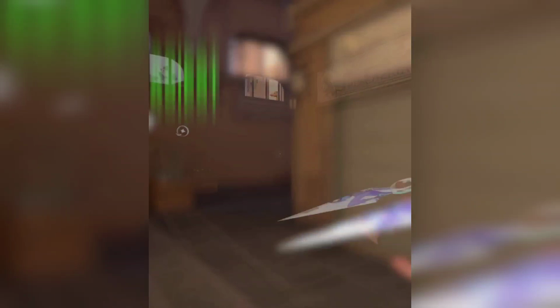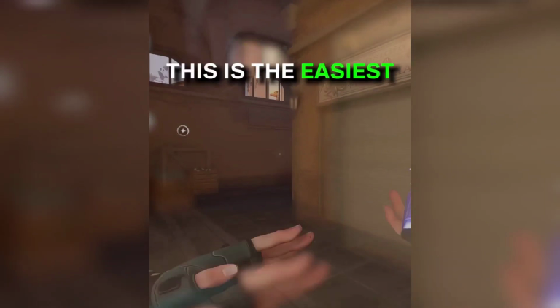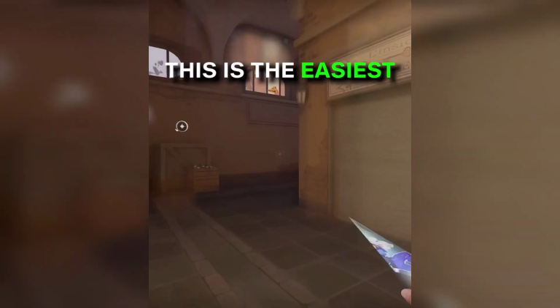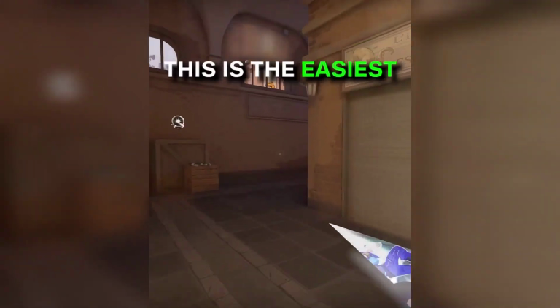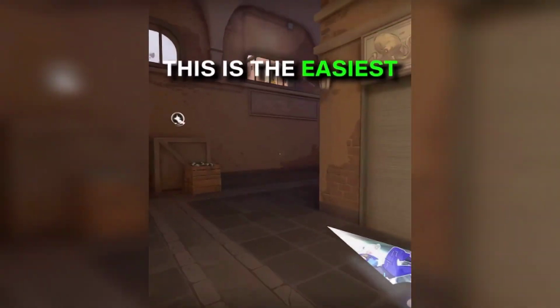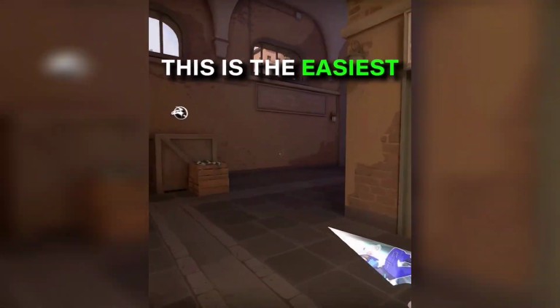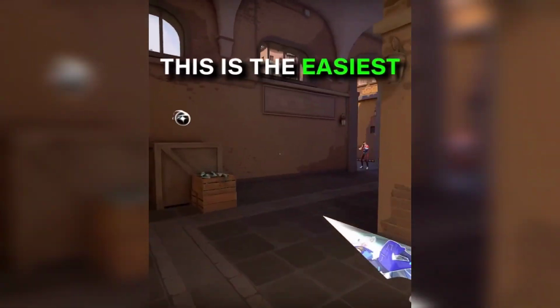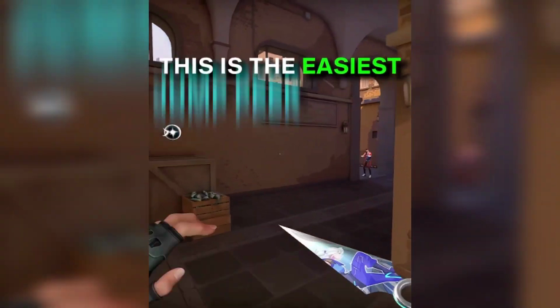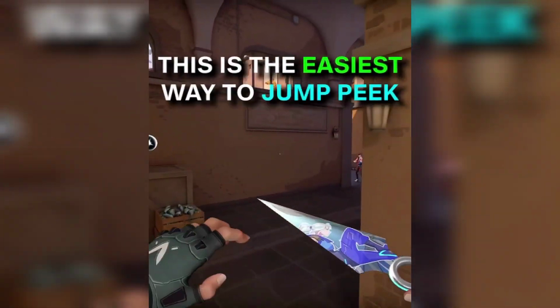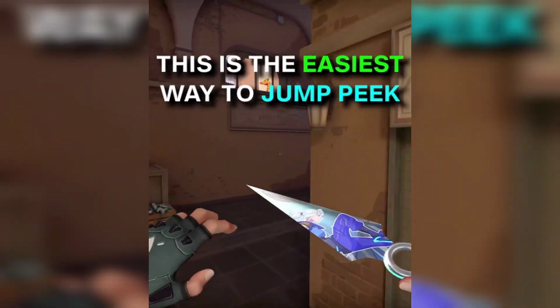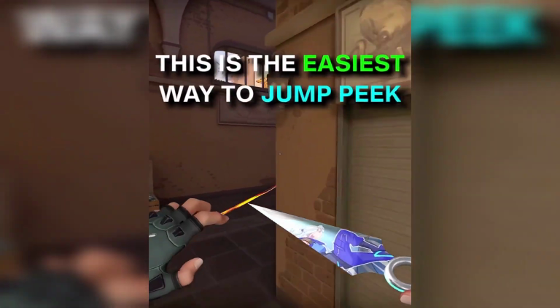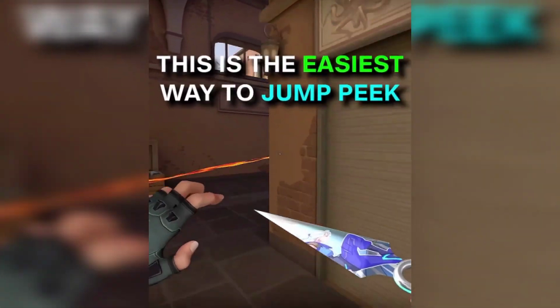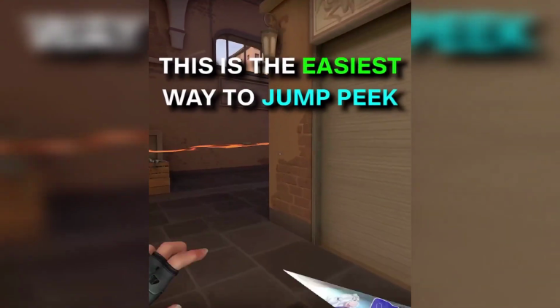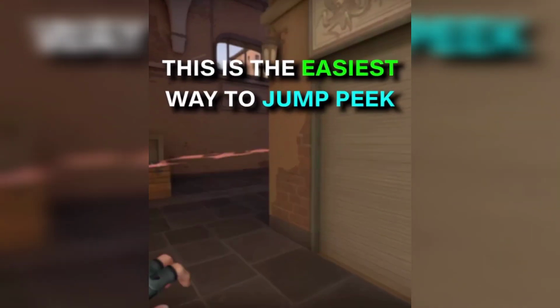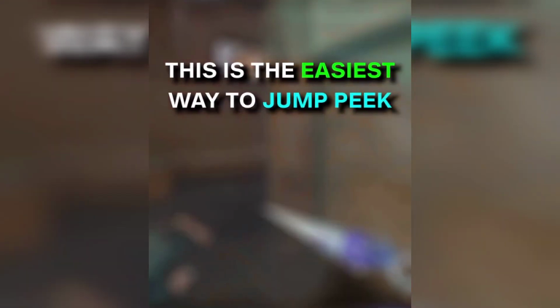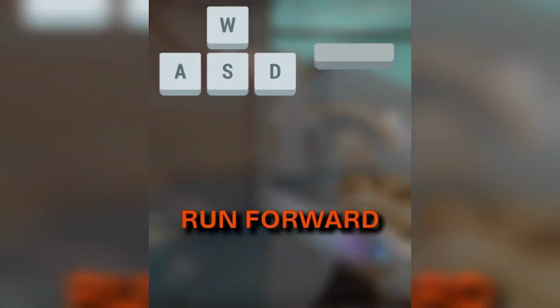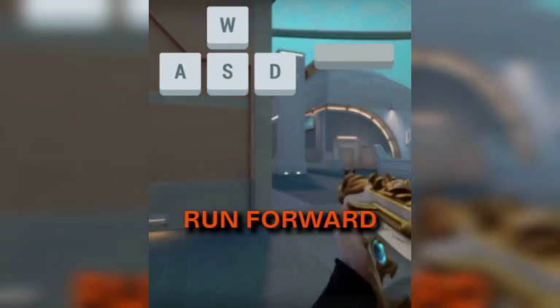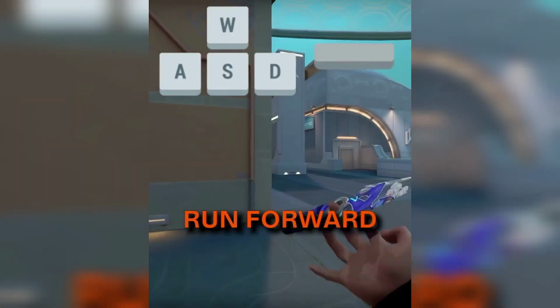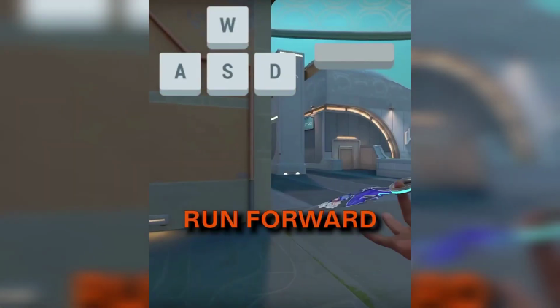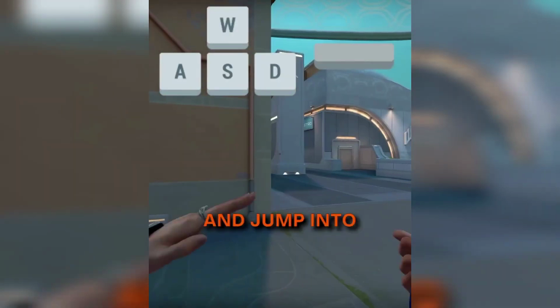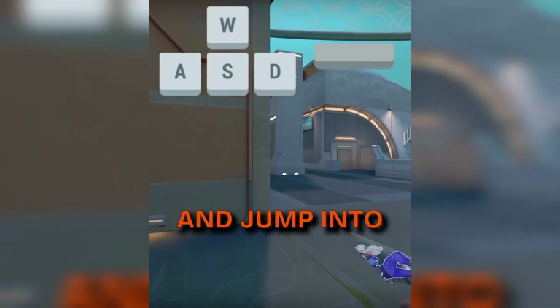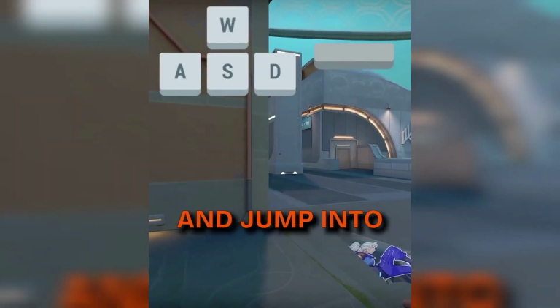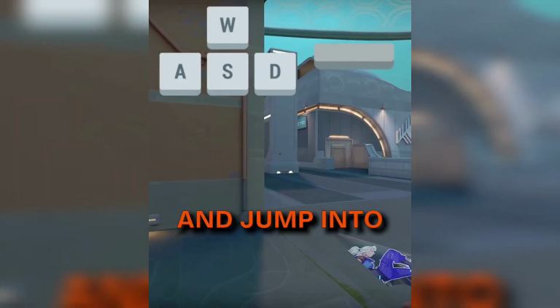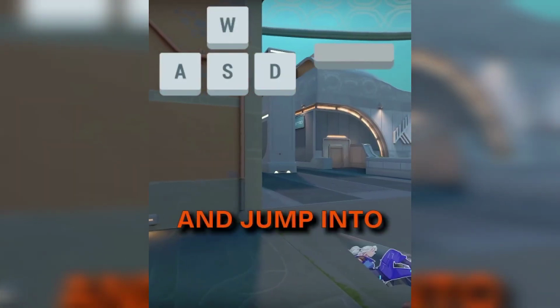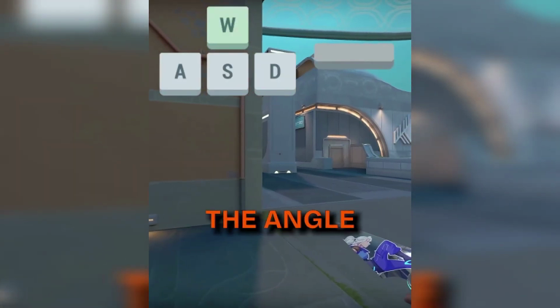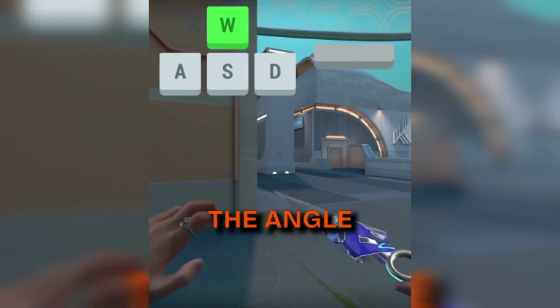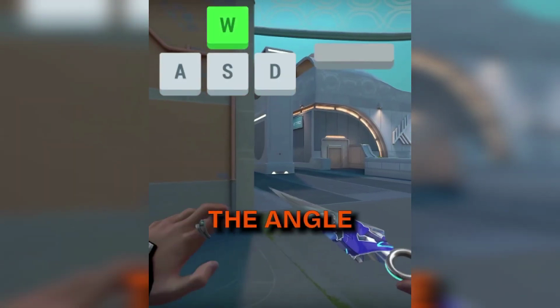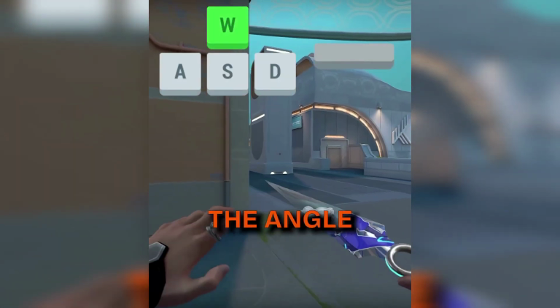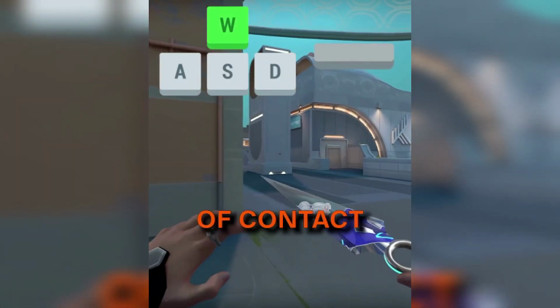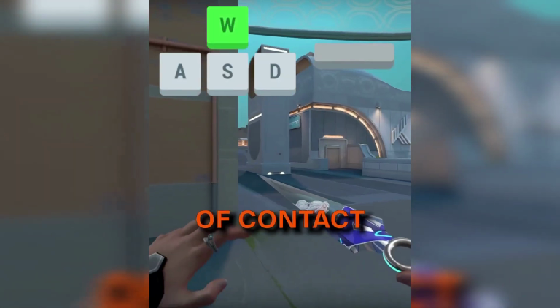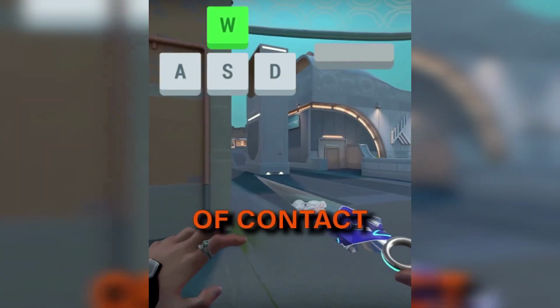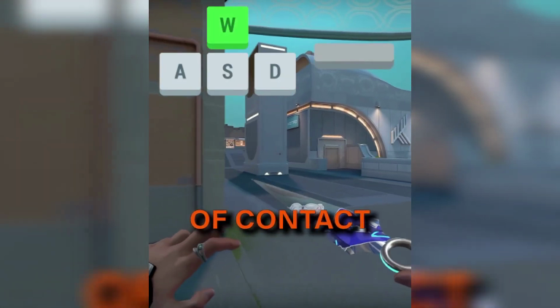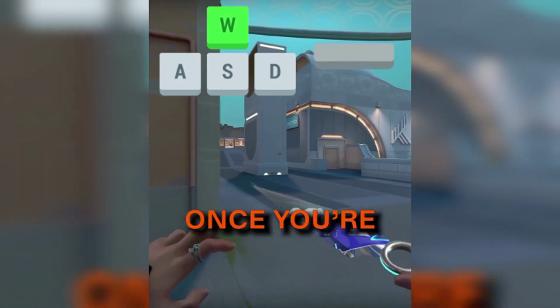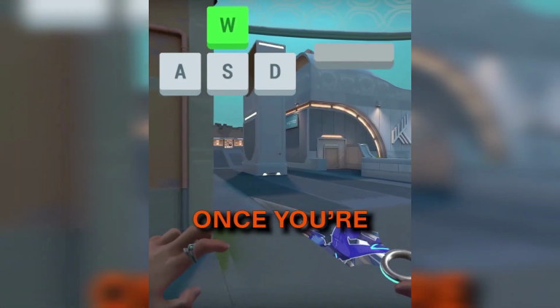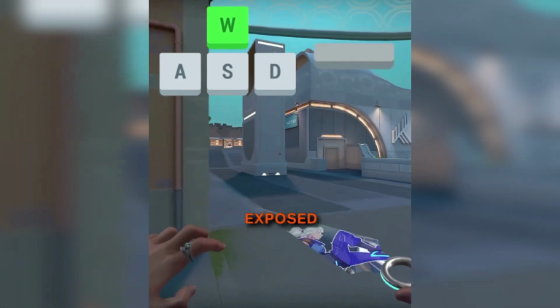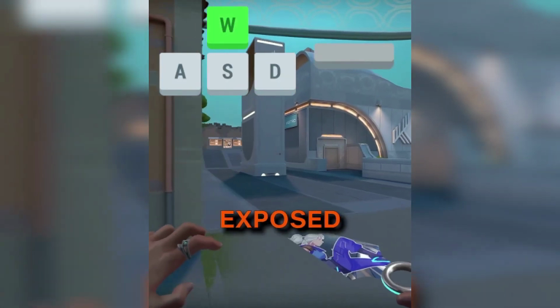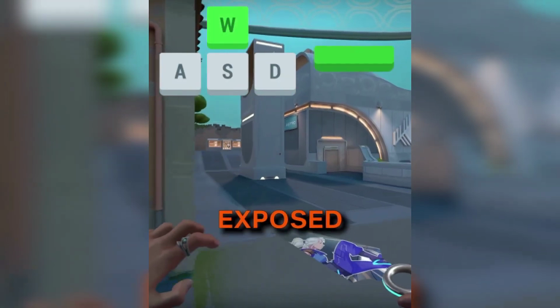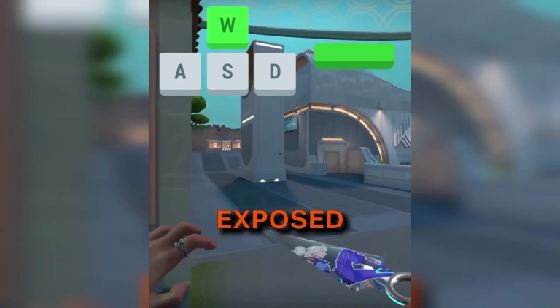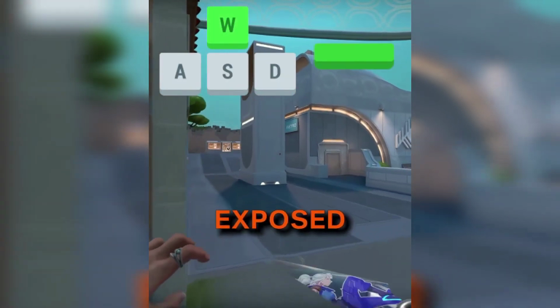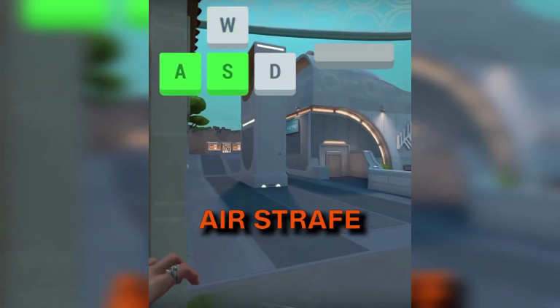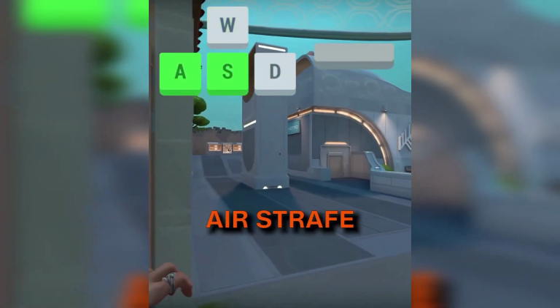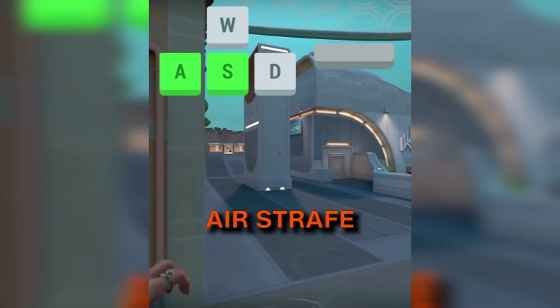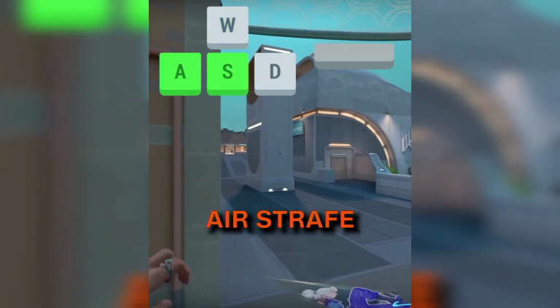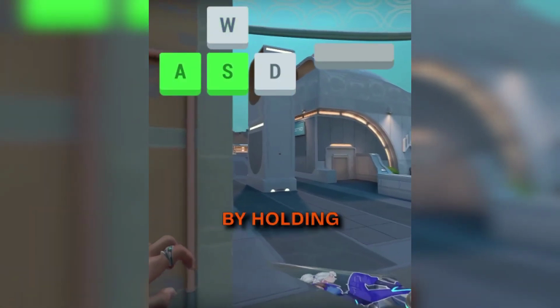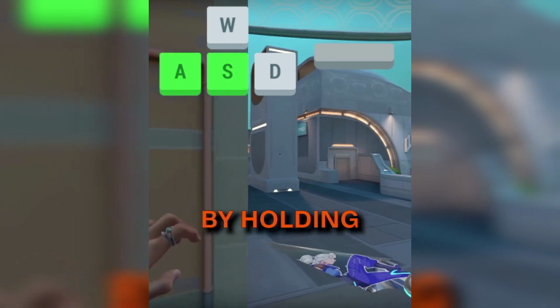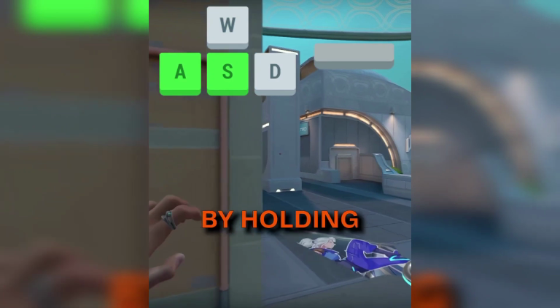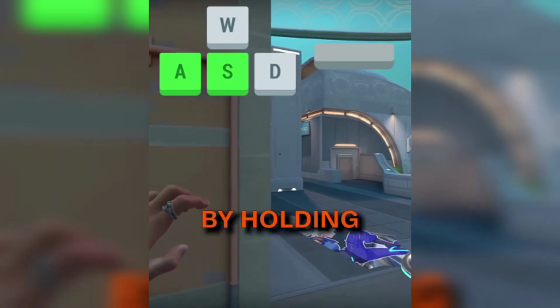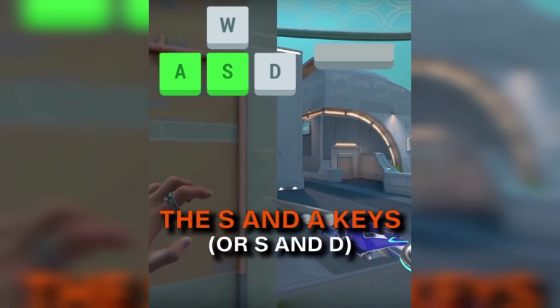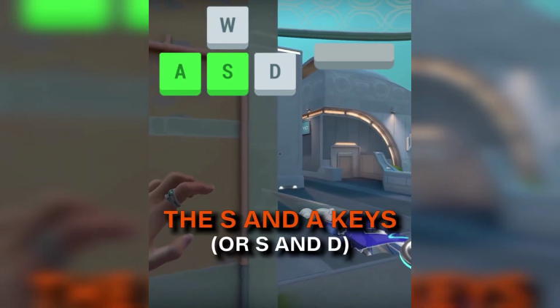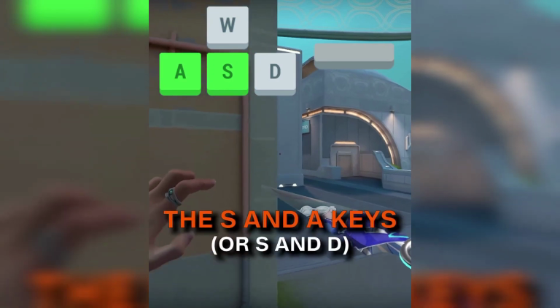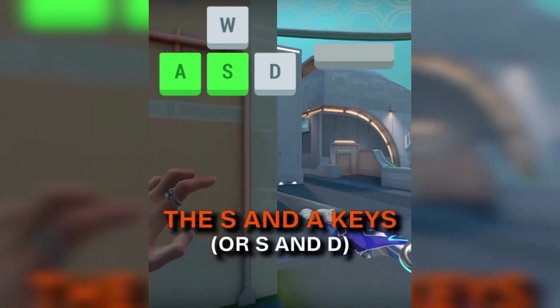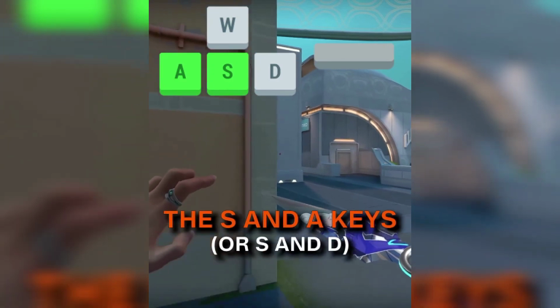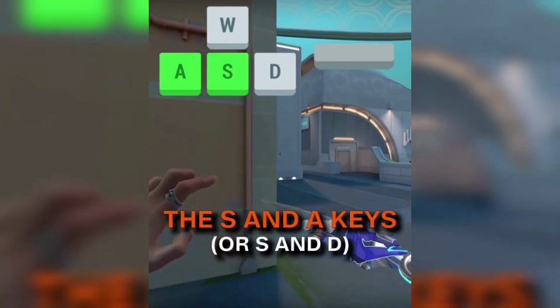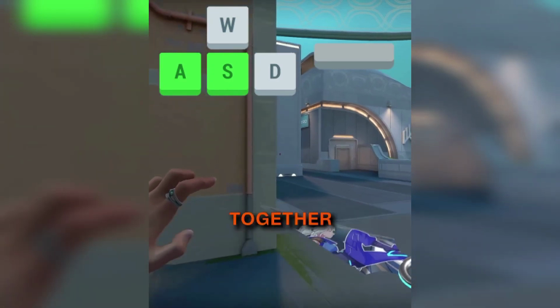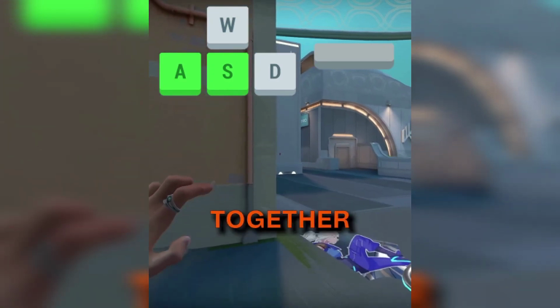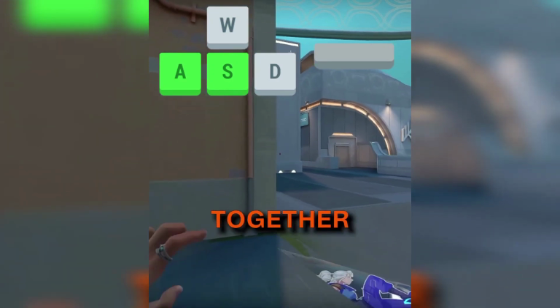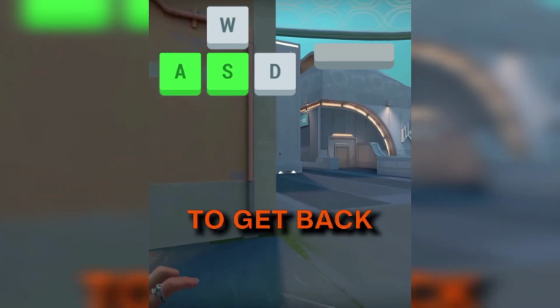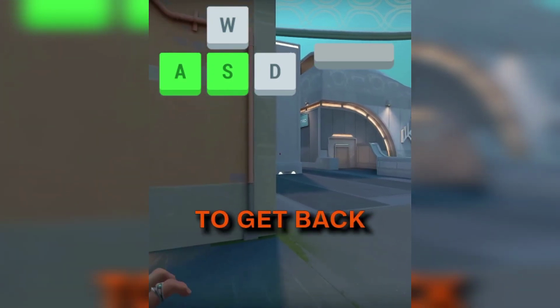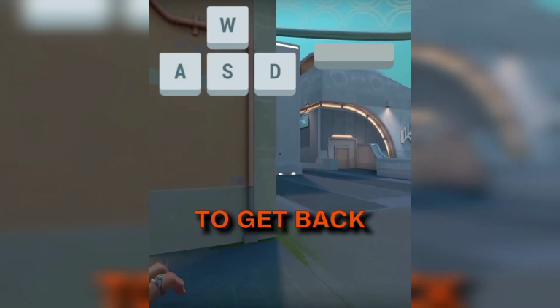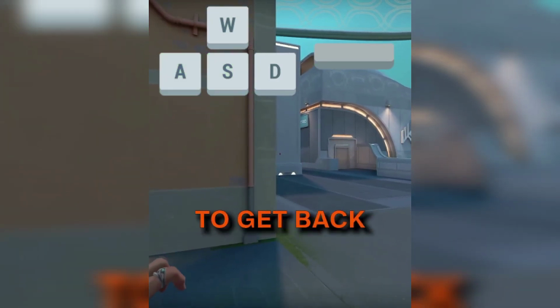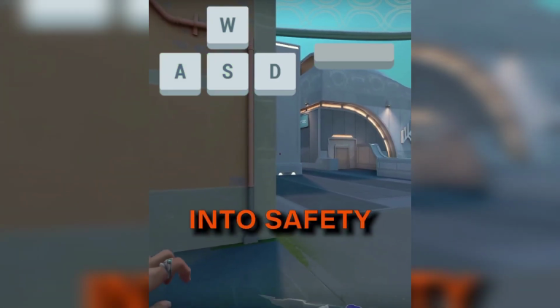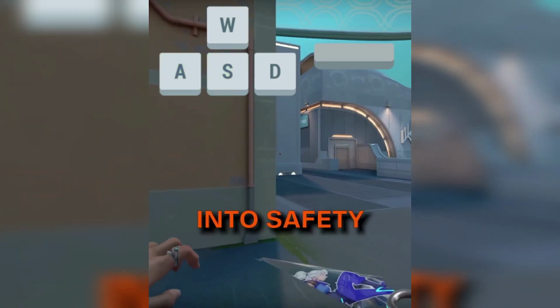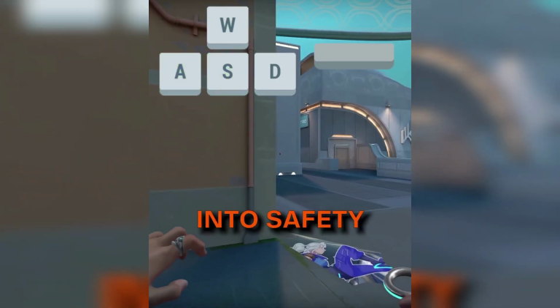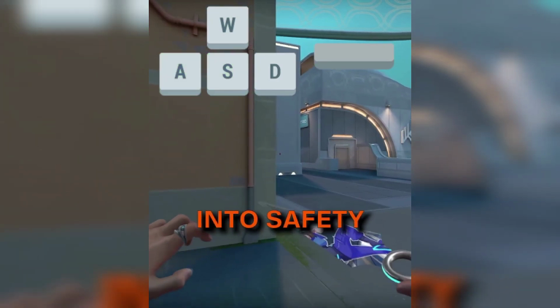This is the easiest way to jump peek. Run forward and jump into the angle of contact. Once you're exposed, air strafe by holding the S and A keys together to get back into safety.